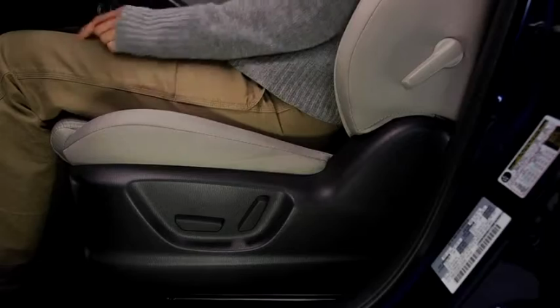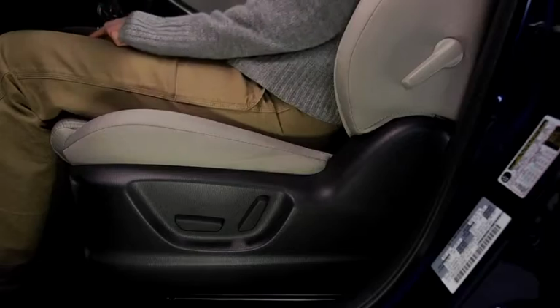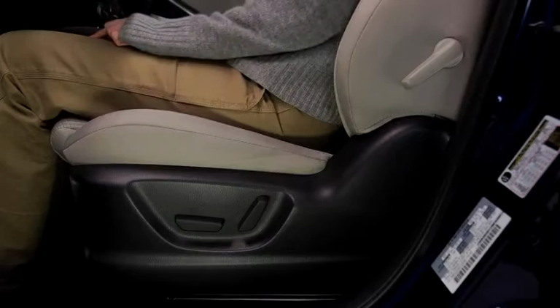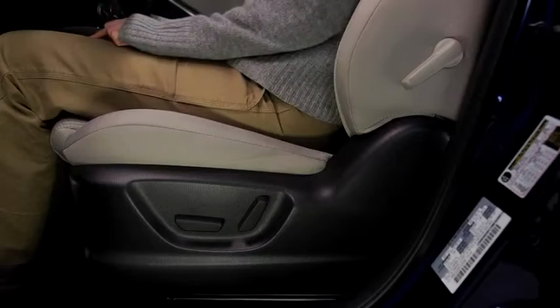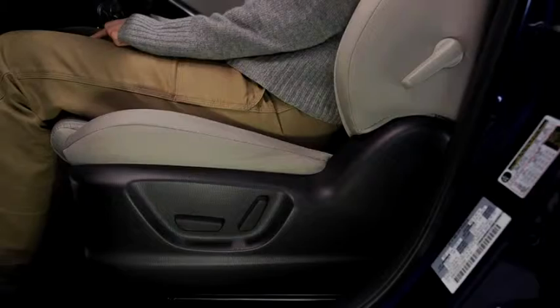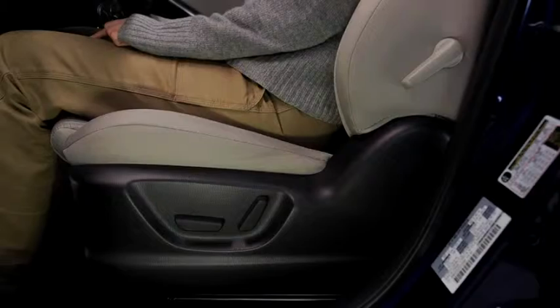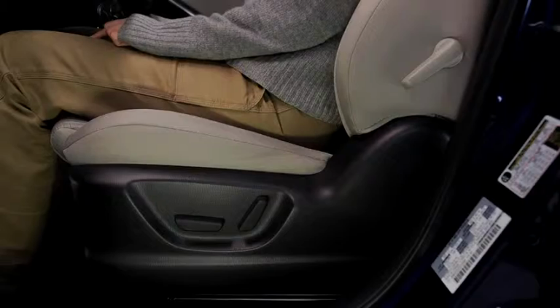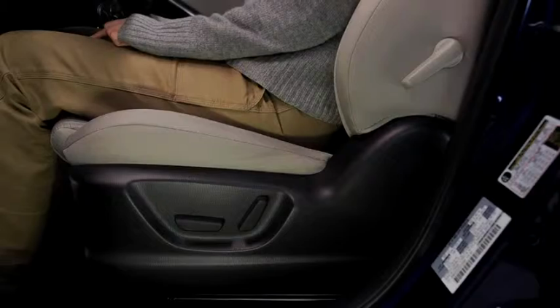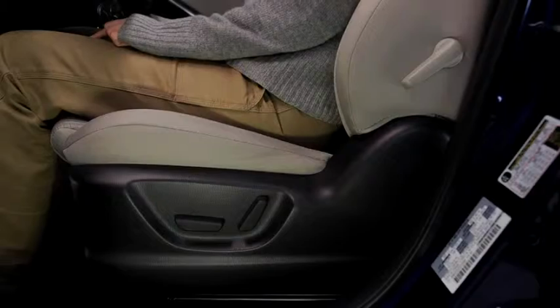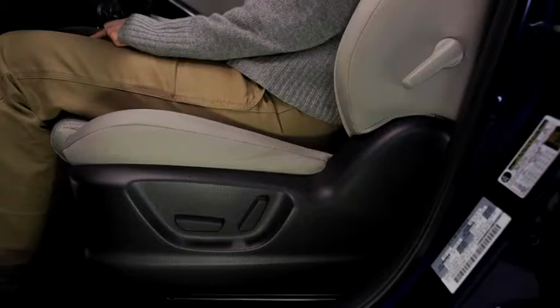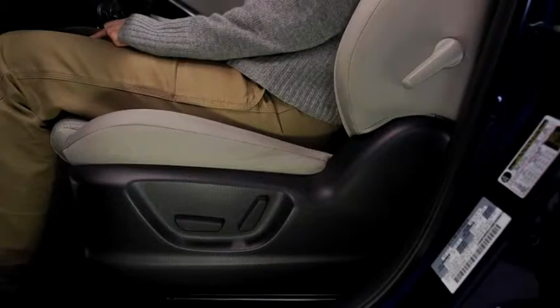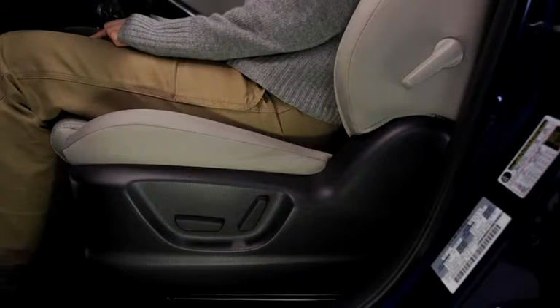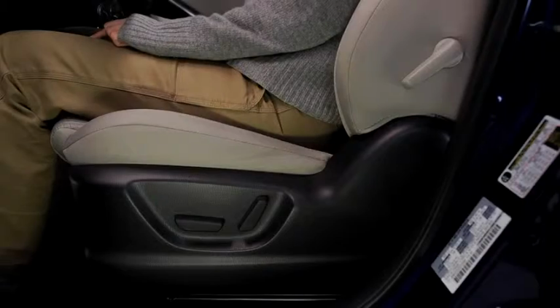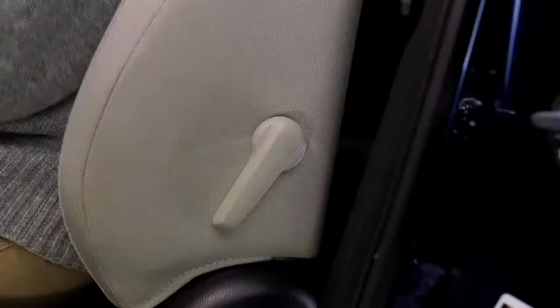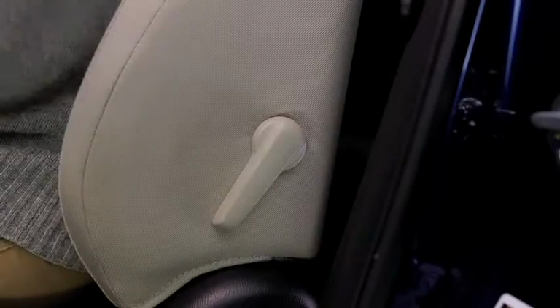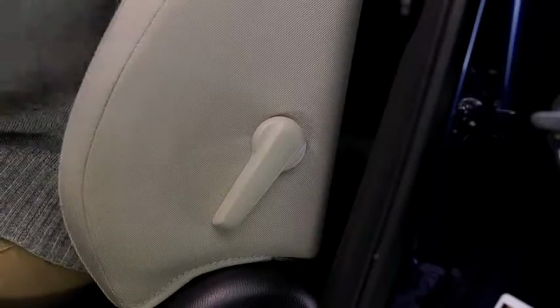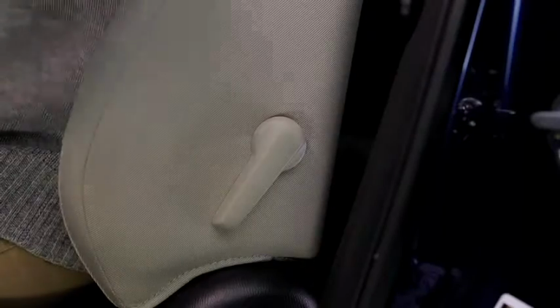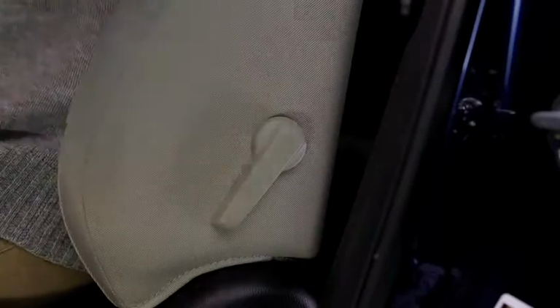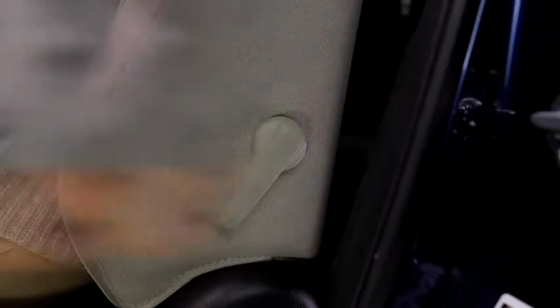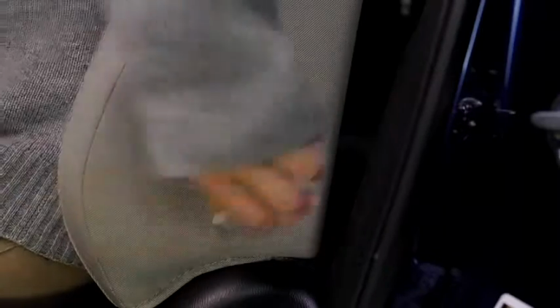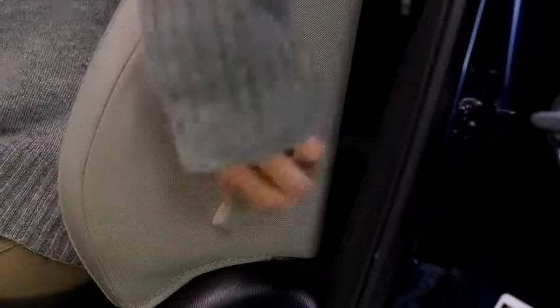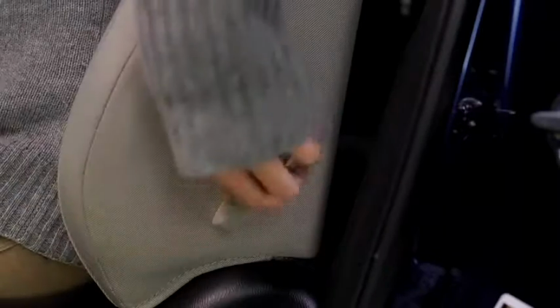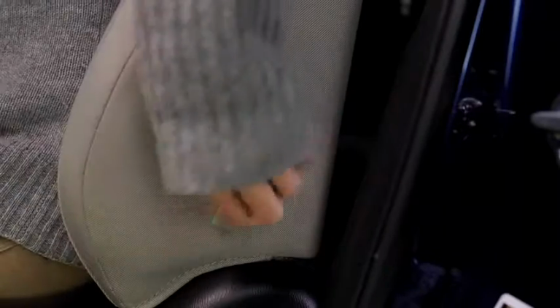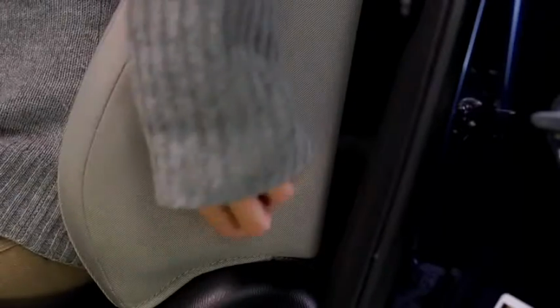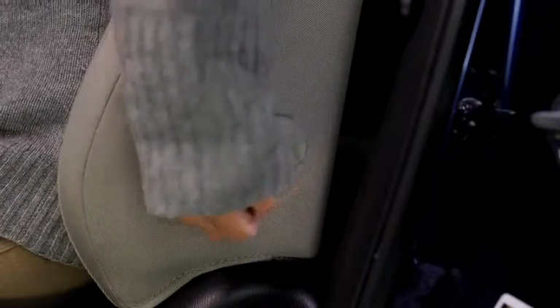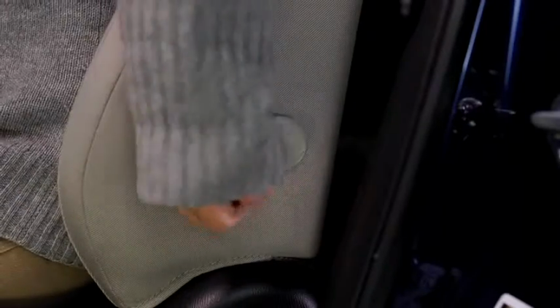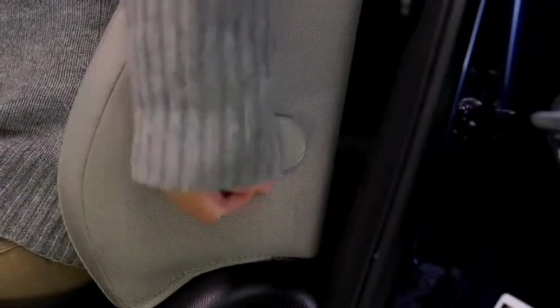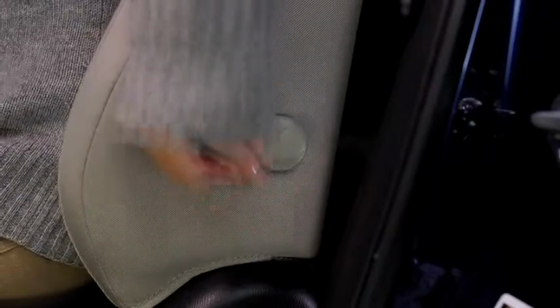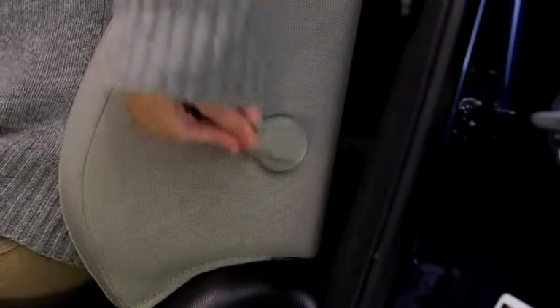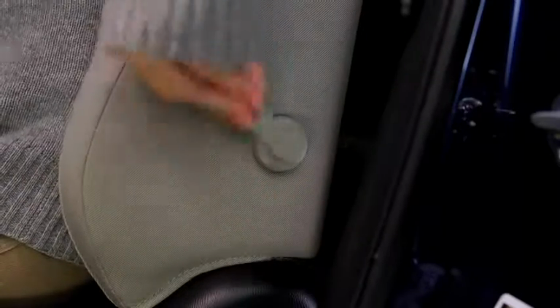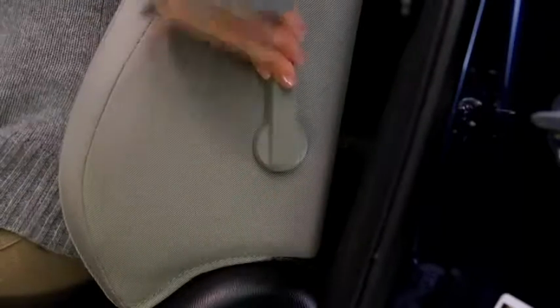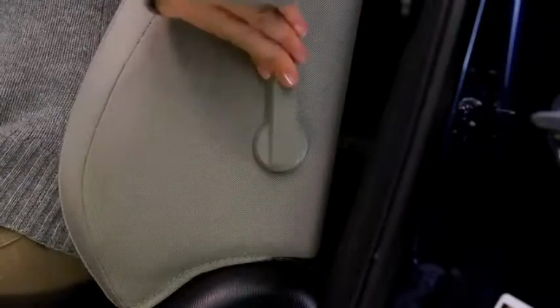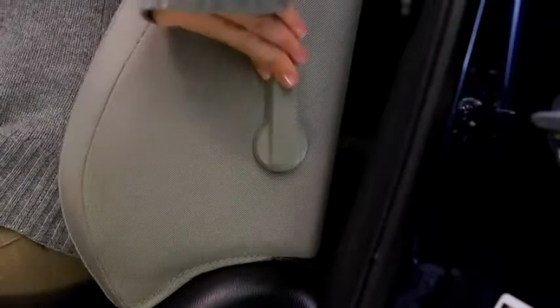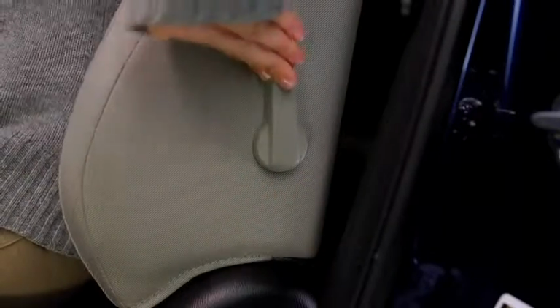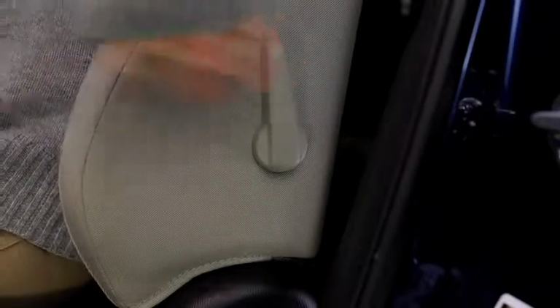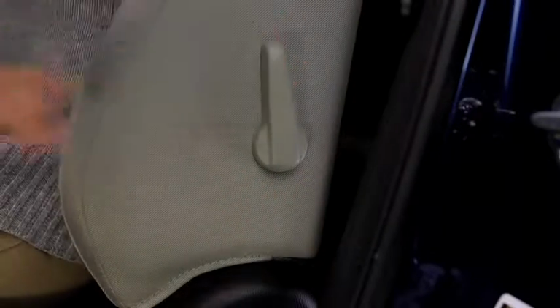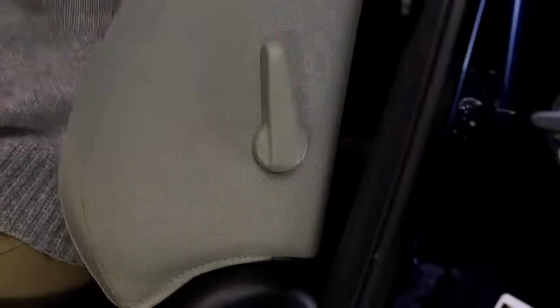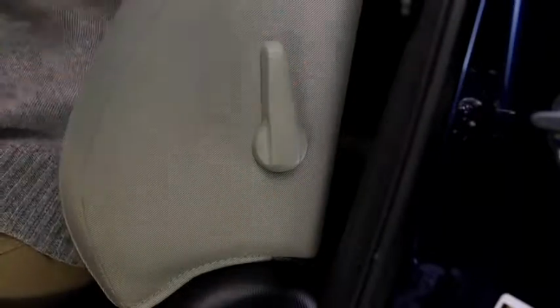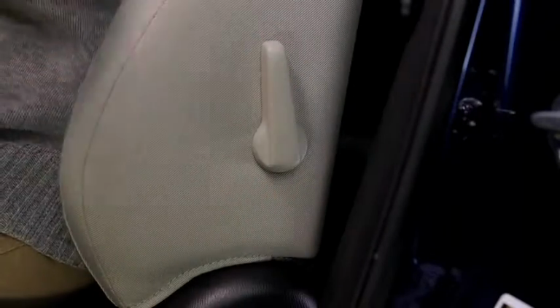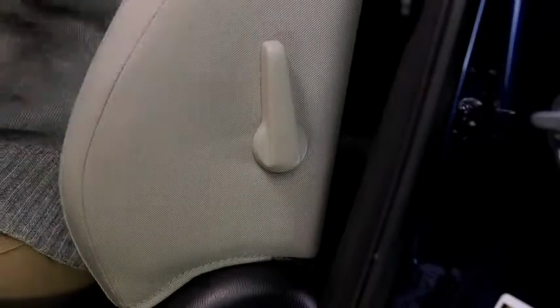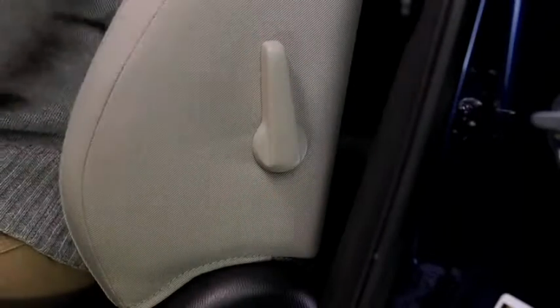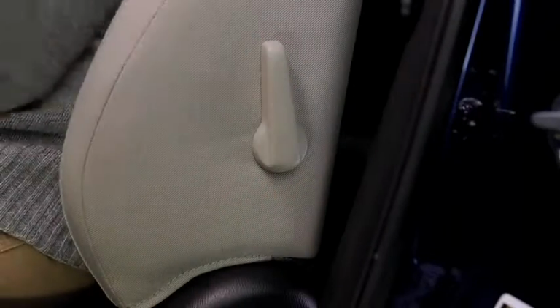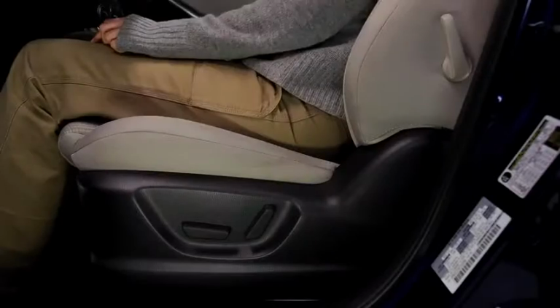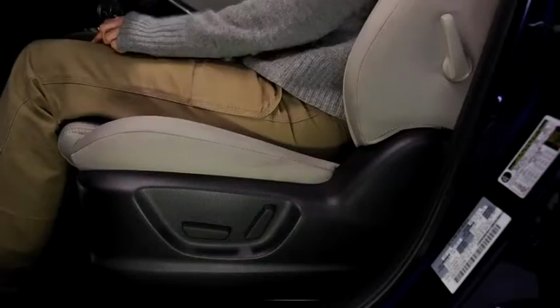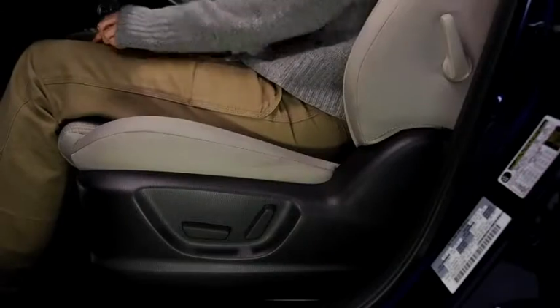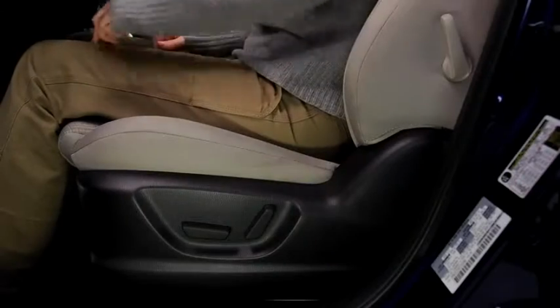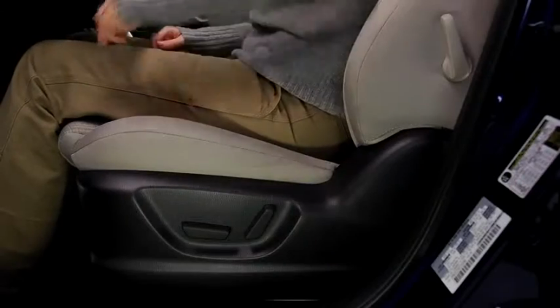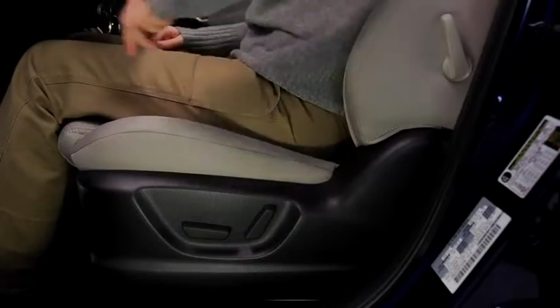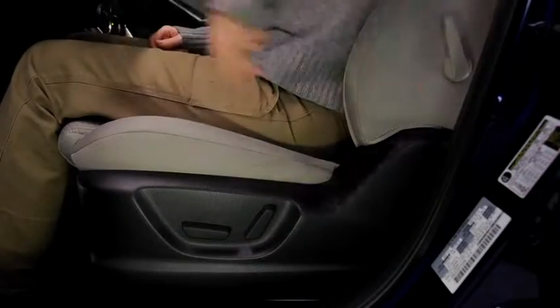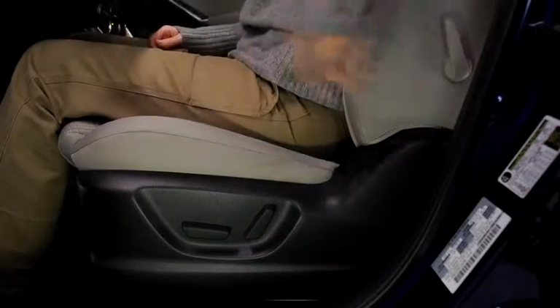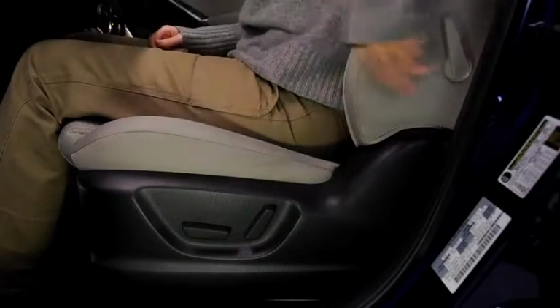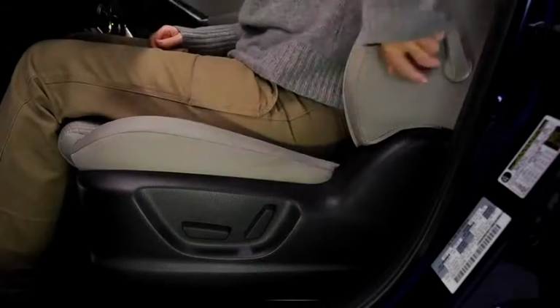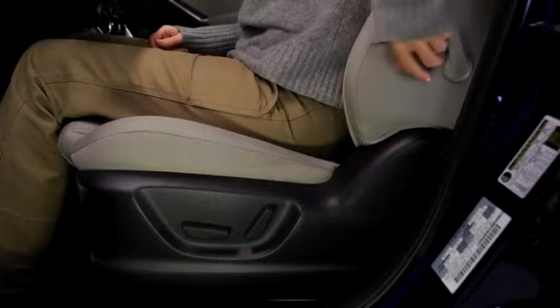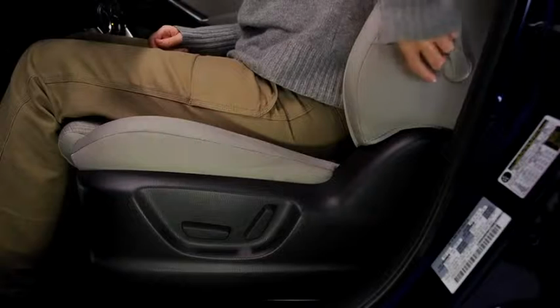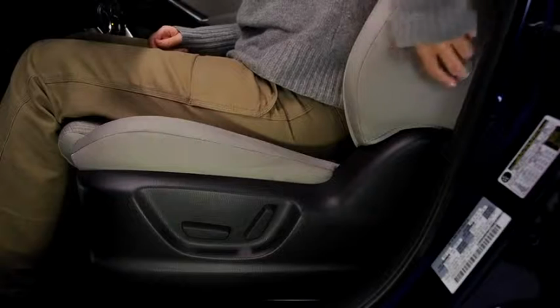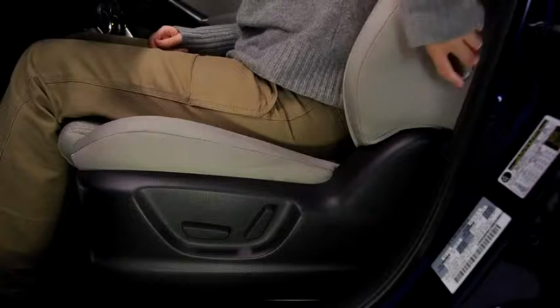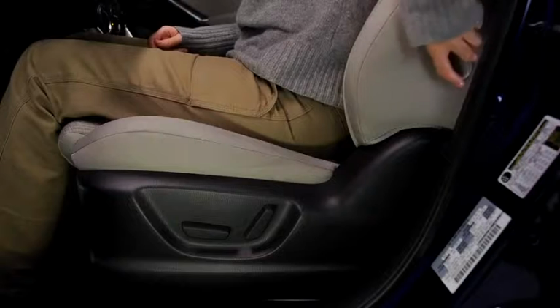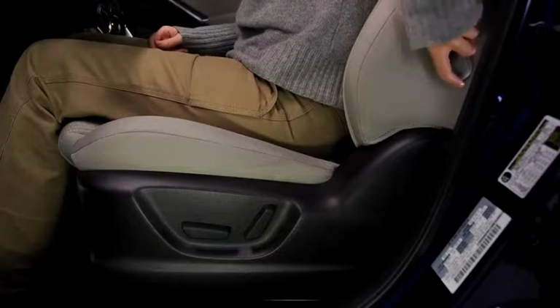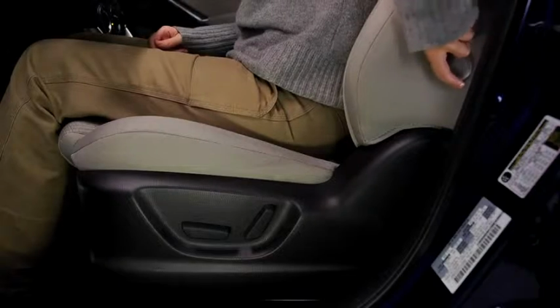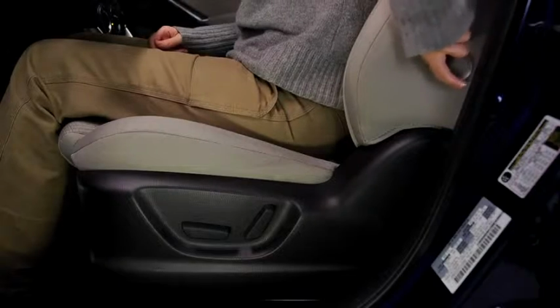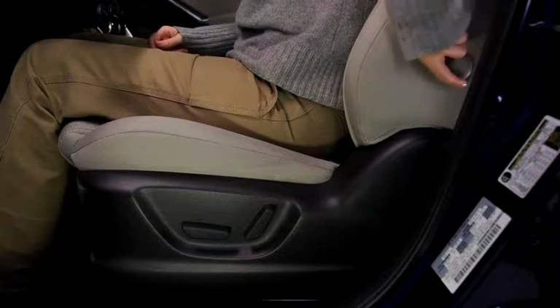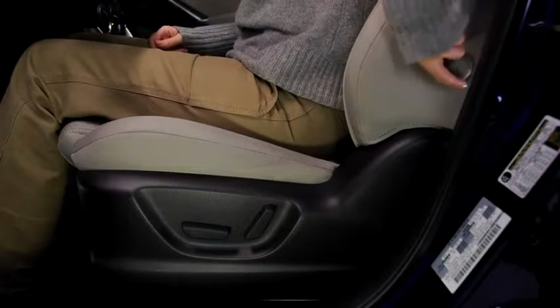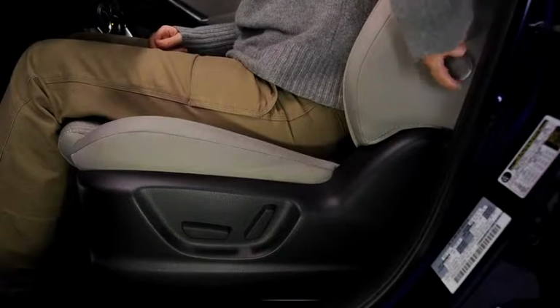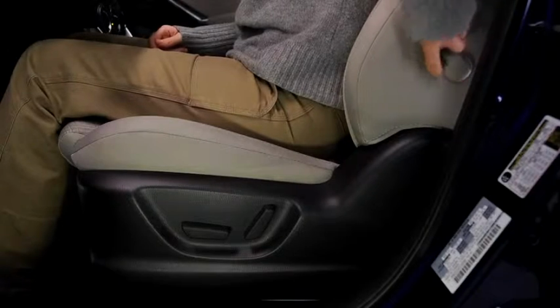To adjust lumbar support, push the lever backward to increase seat firmness. Pull the lever forward to decrease firmness.